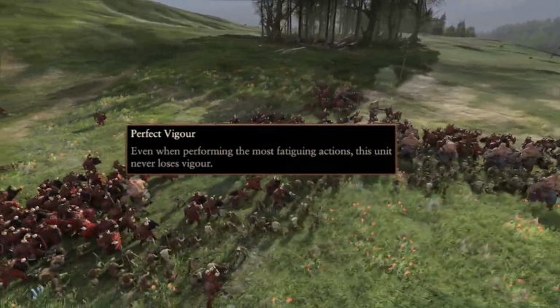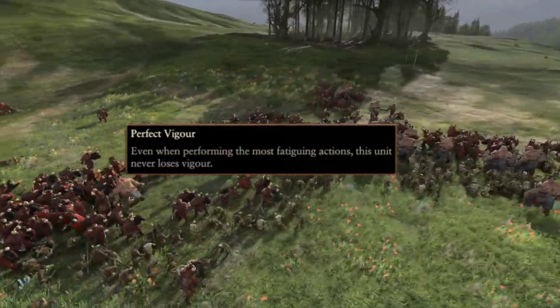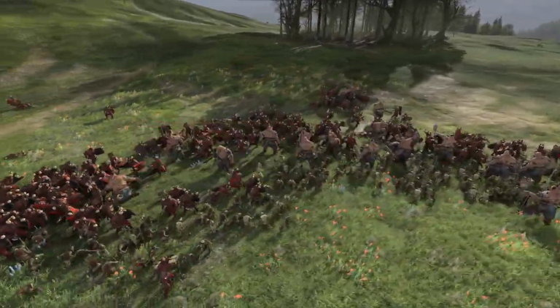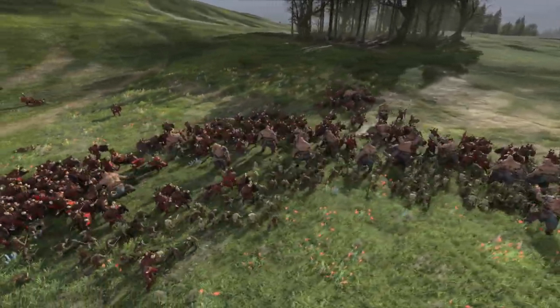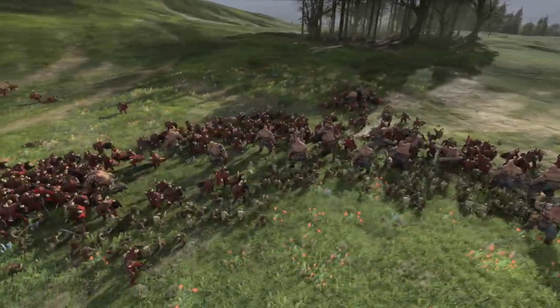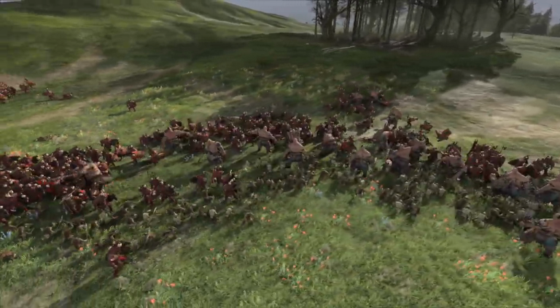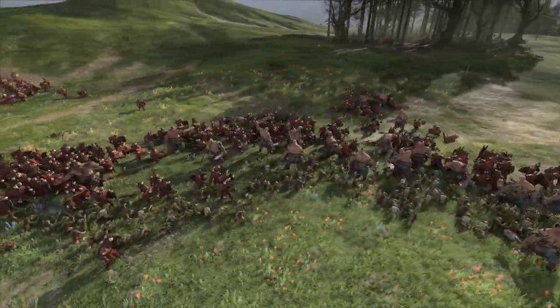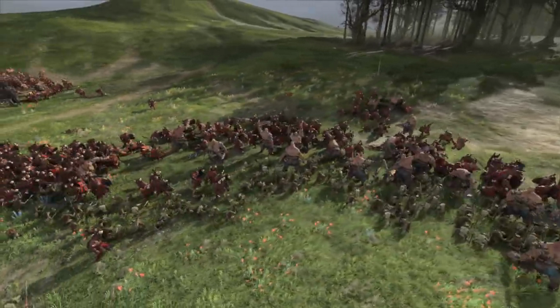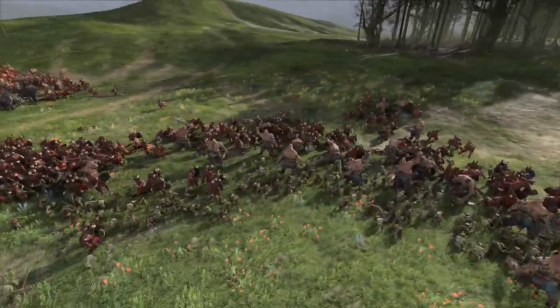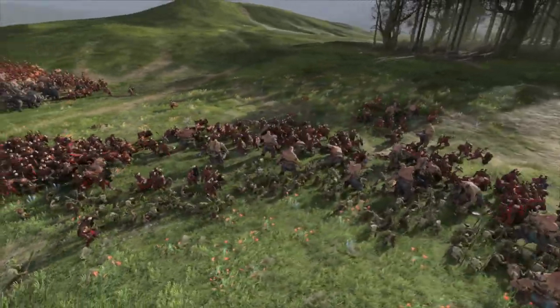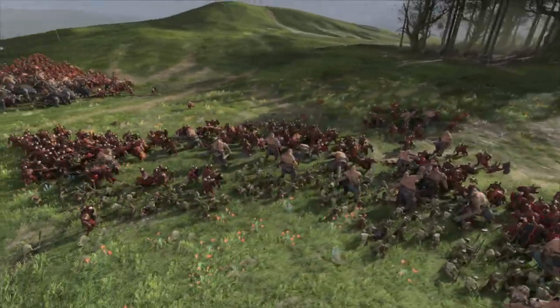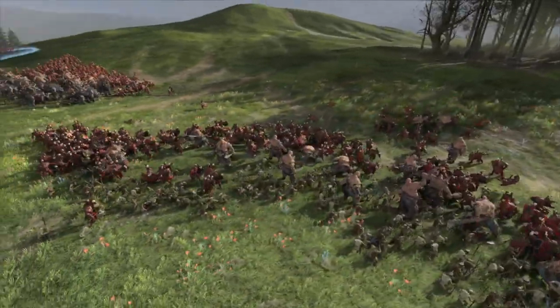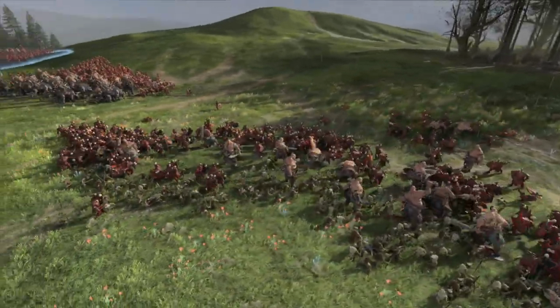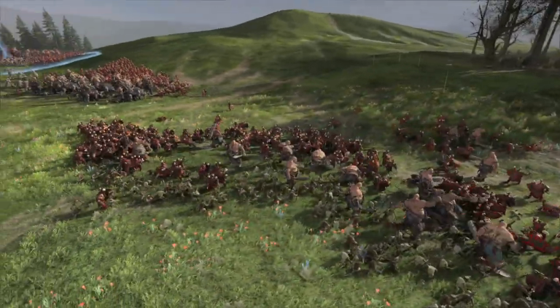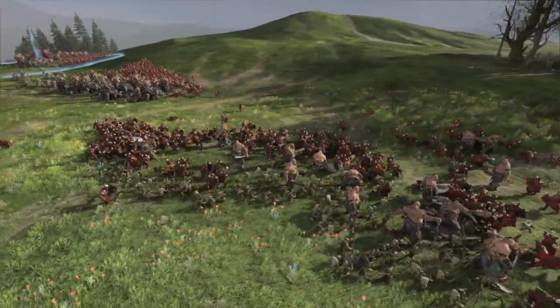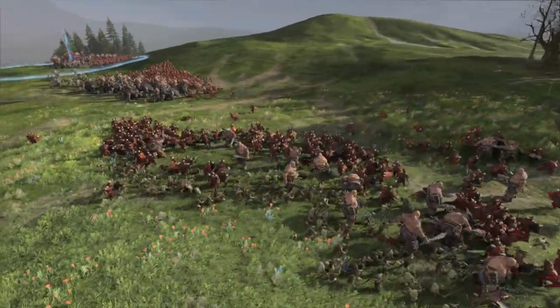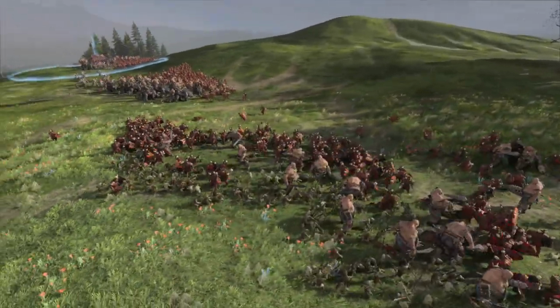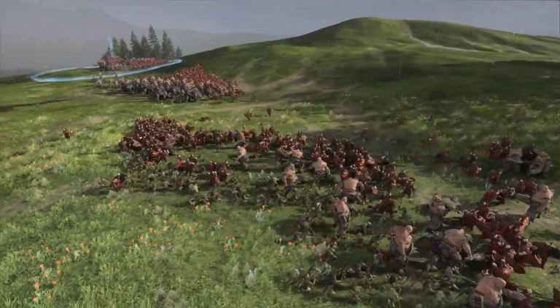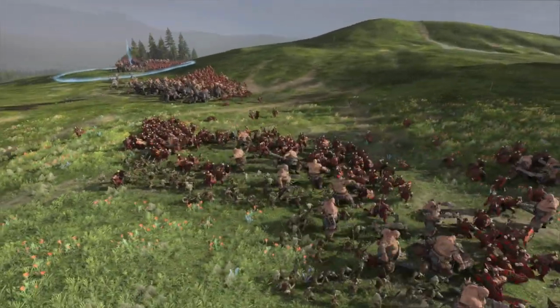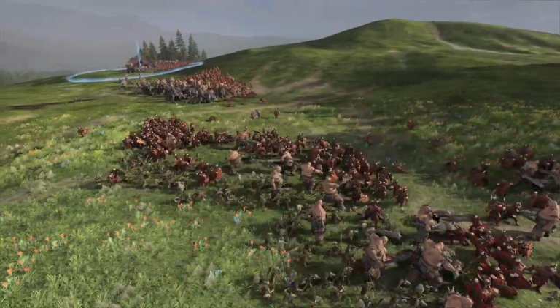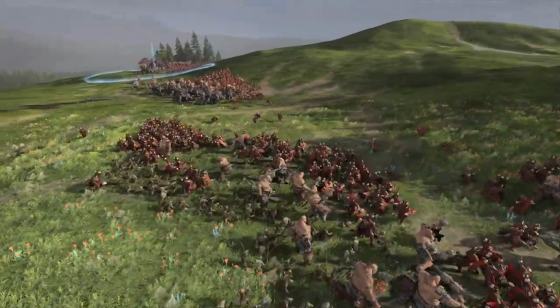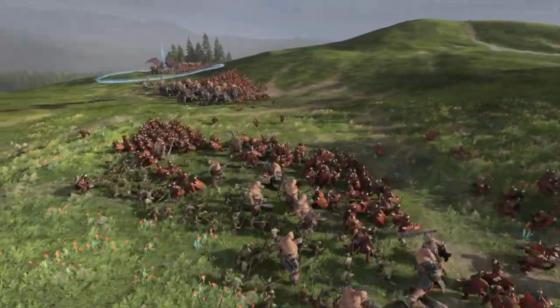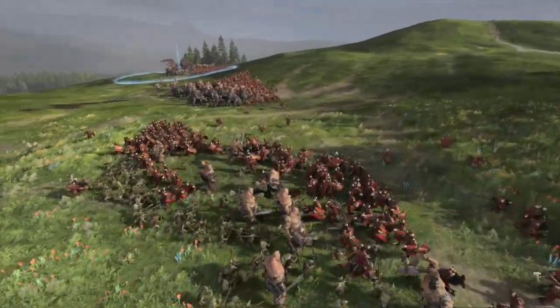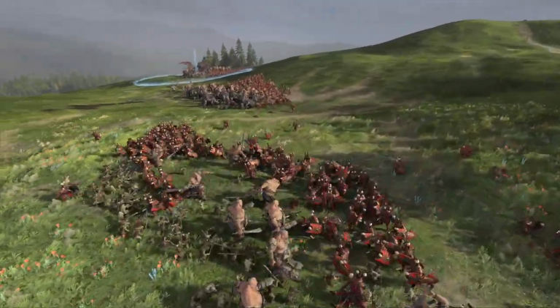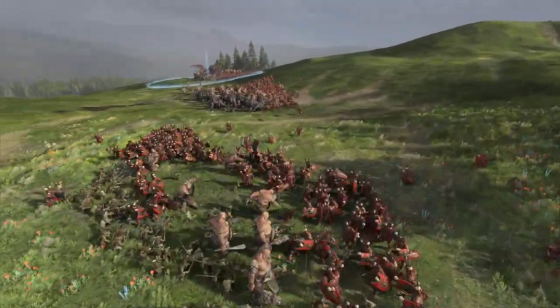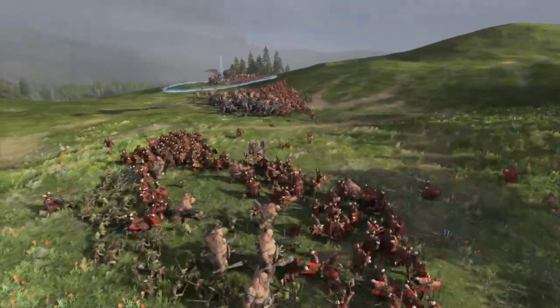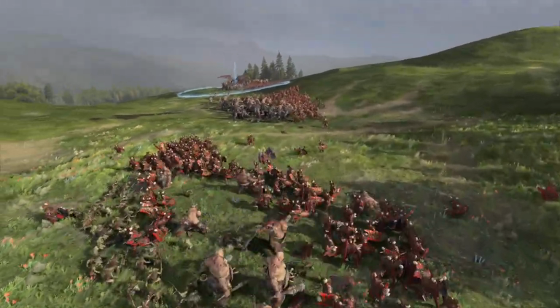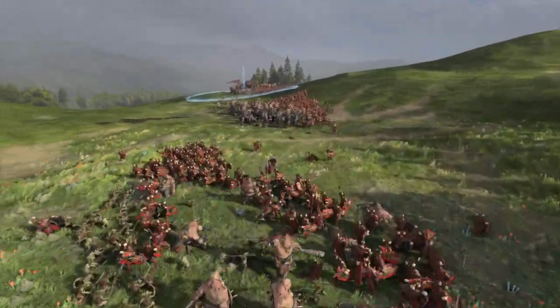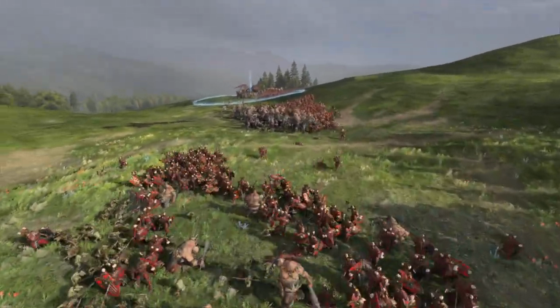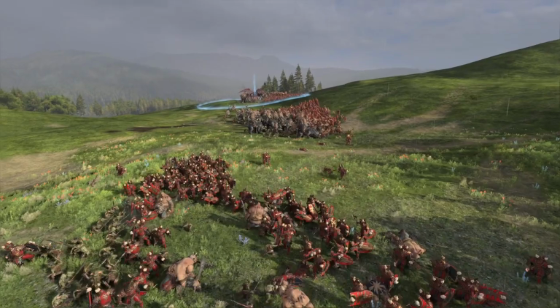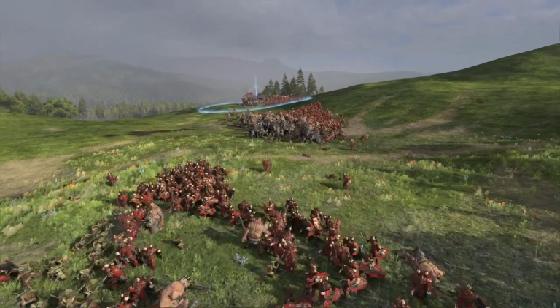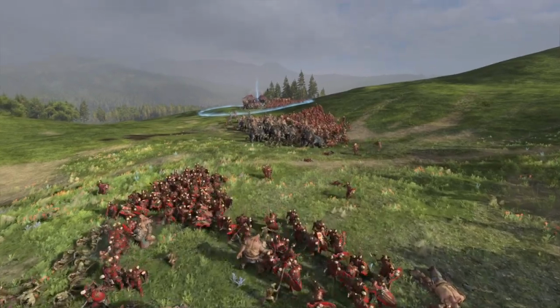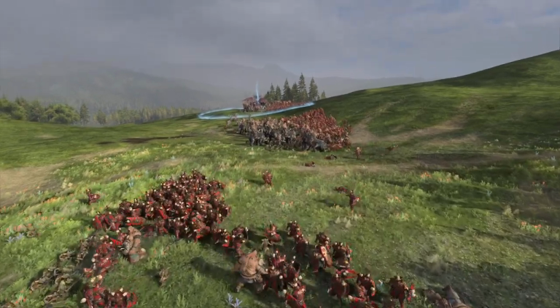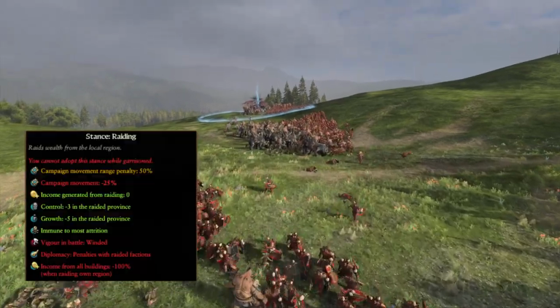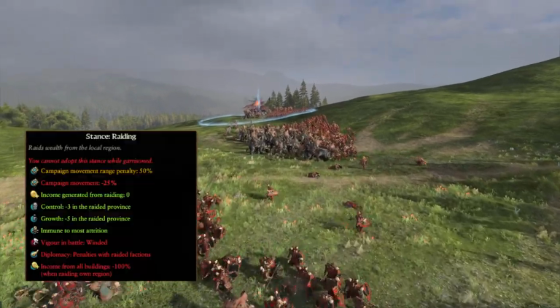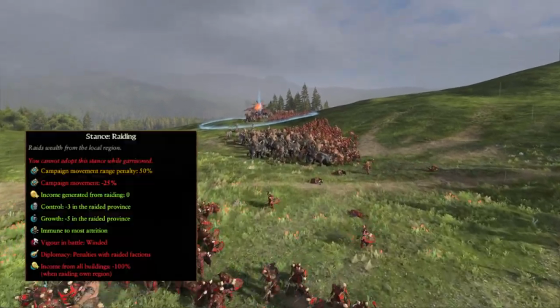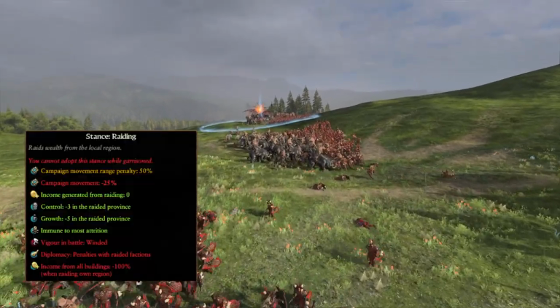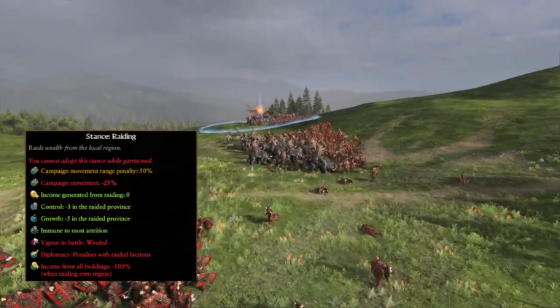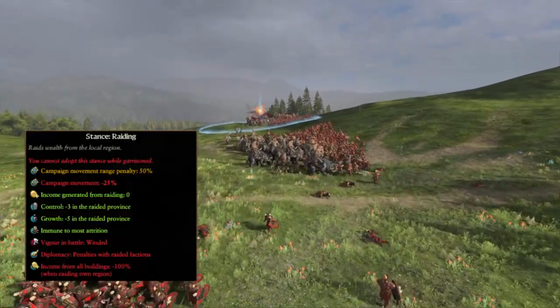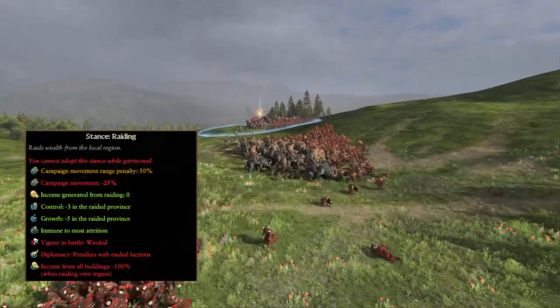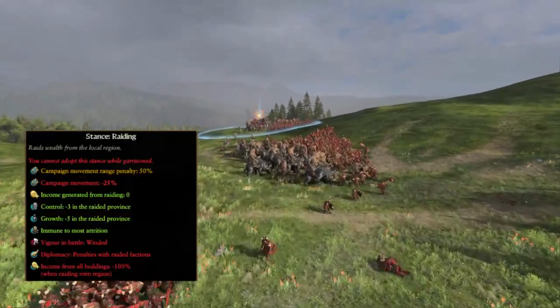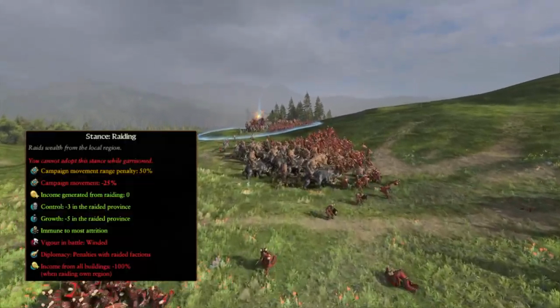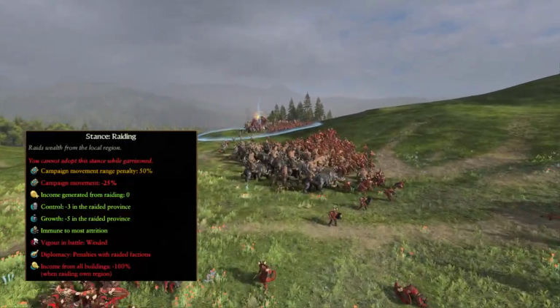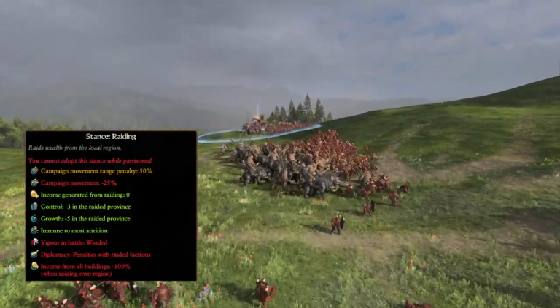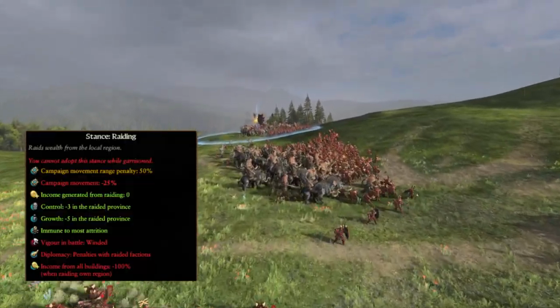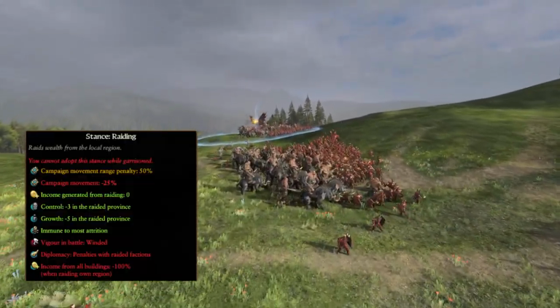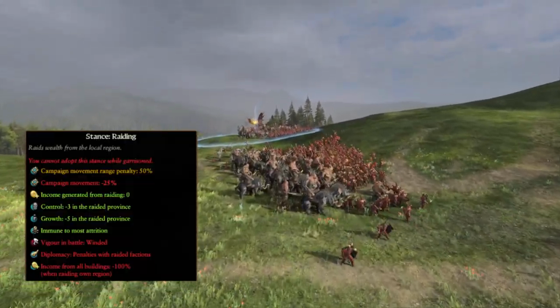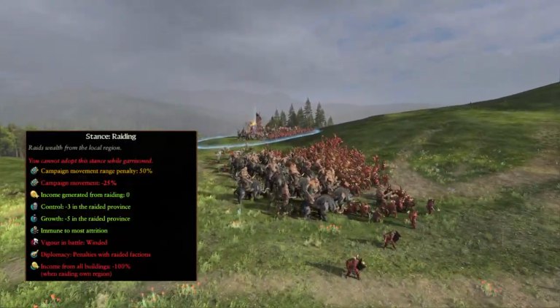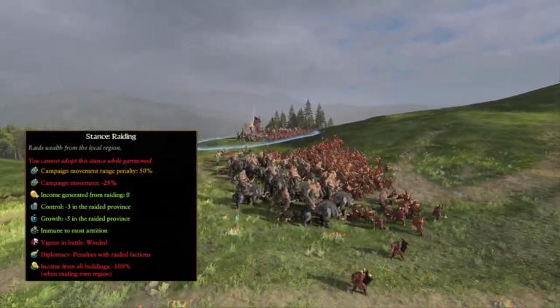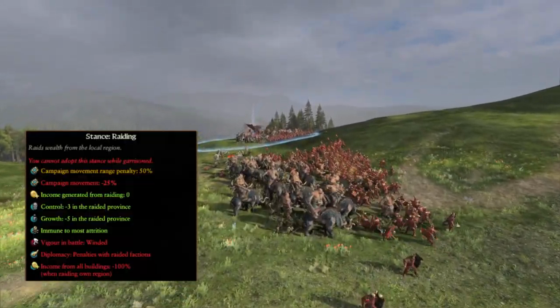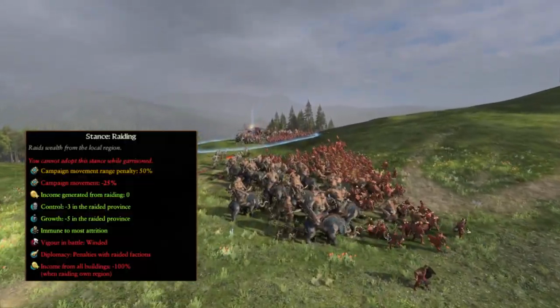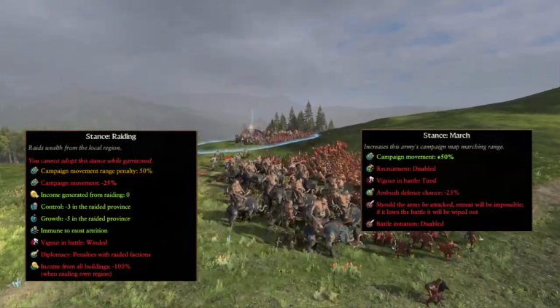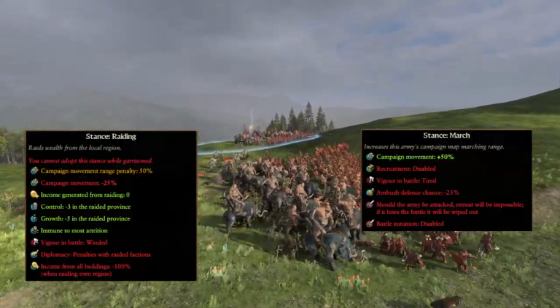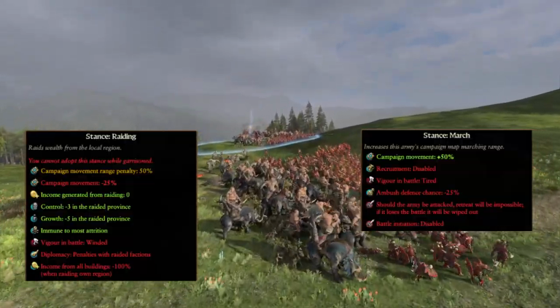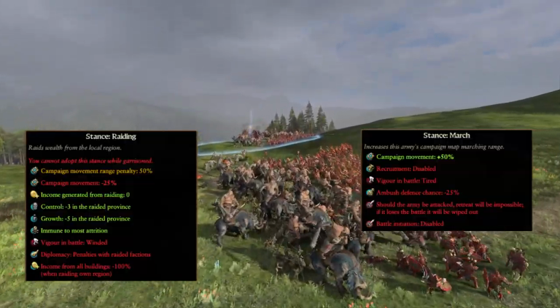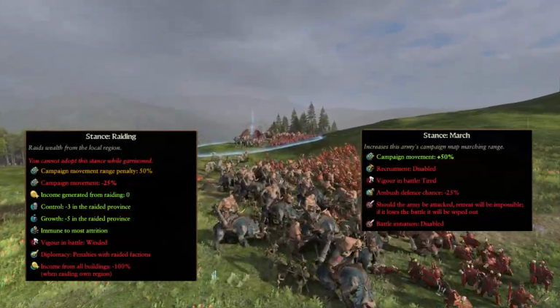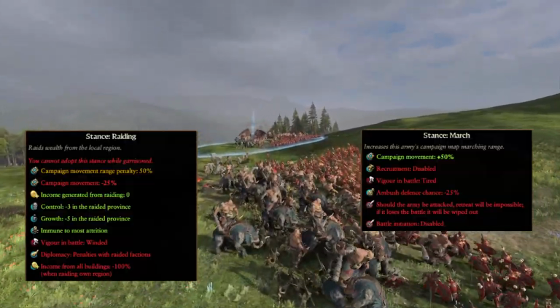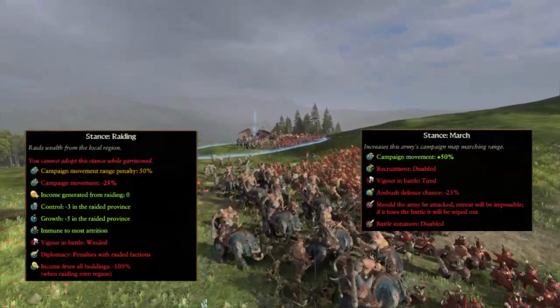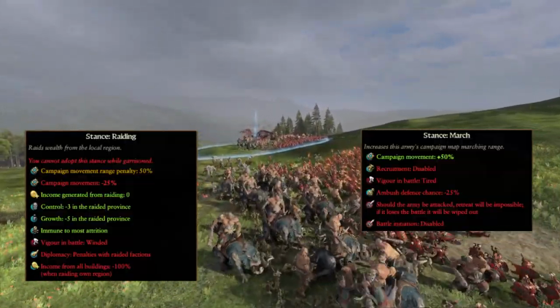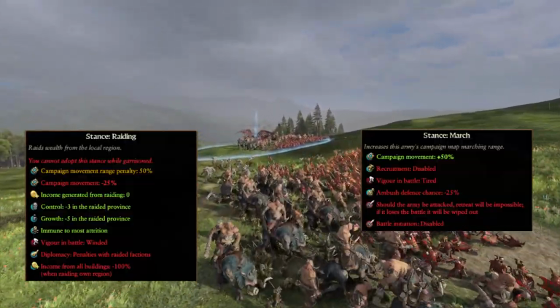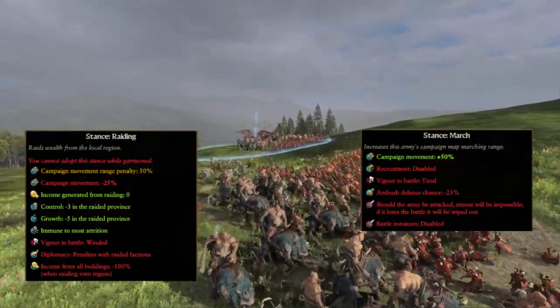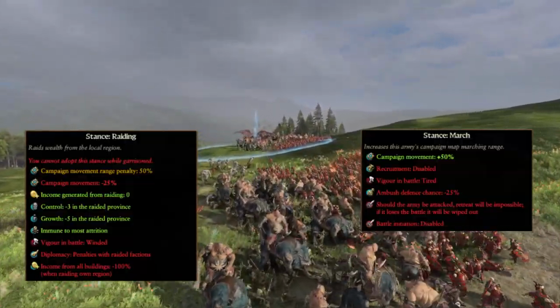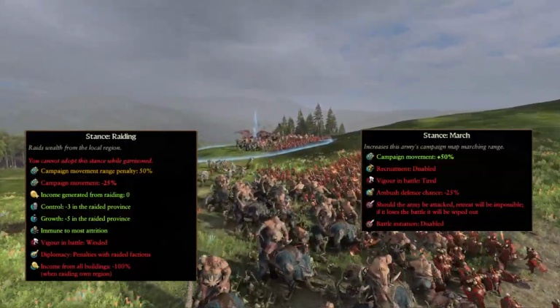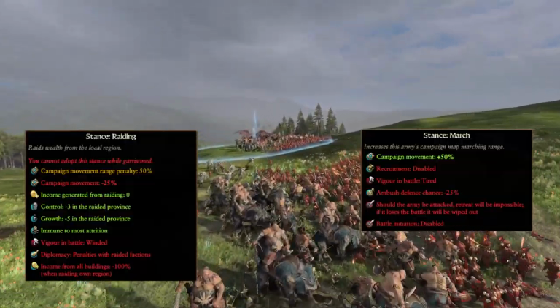Also keep in mind that during campaign, some stances affect your army's vigor. Raid stance starts your units as winded, while march stance starts your units as tired.